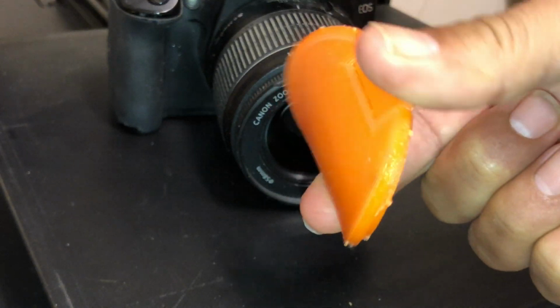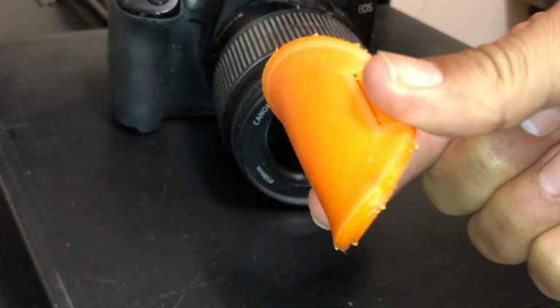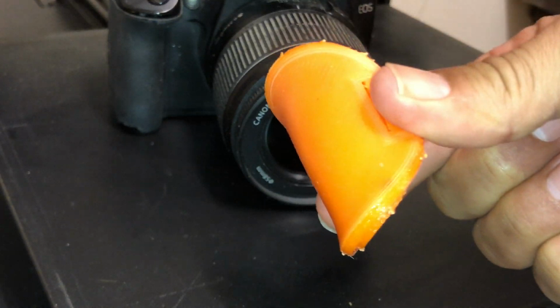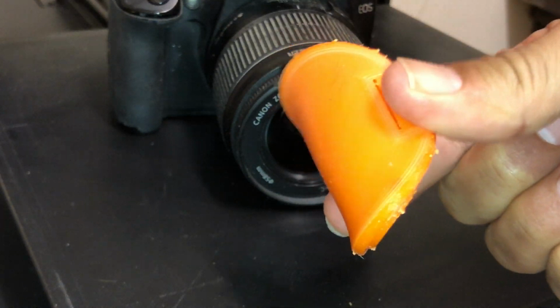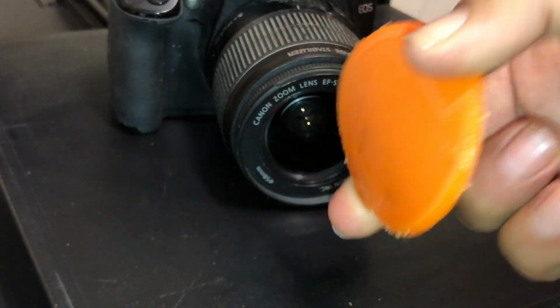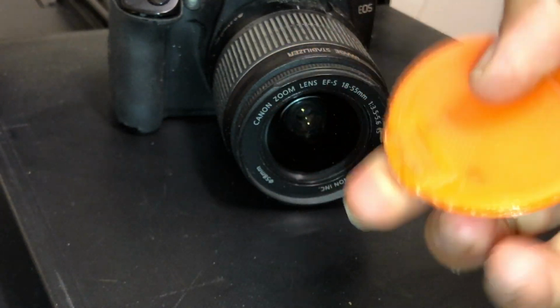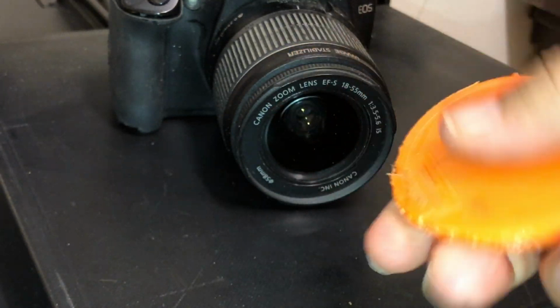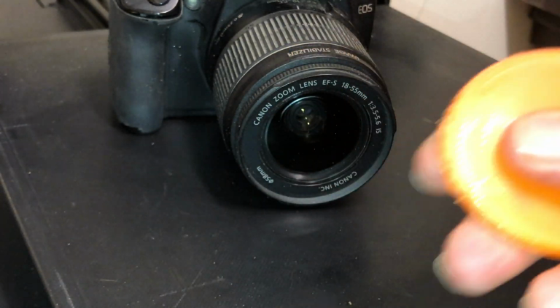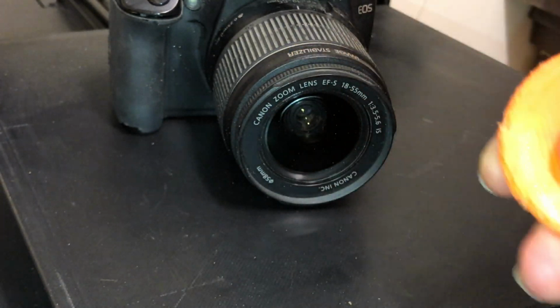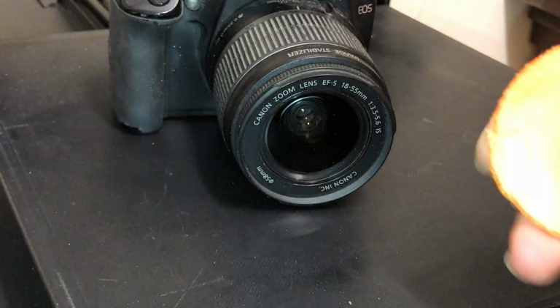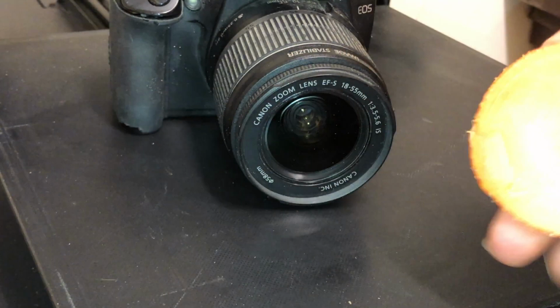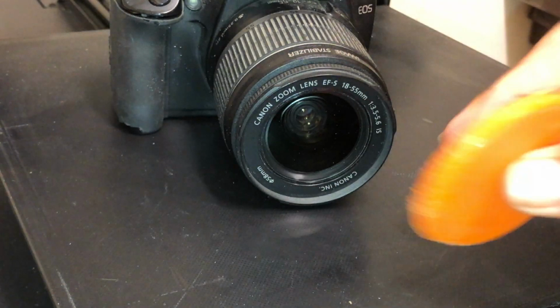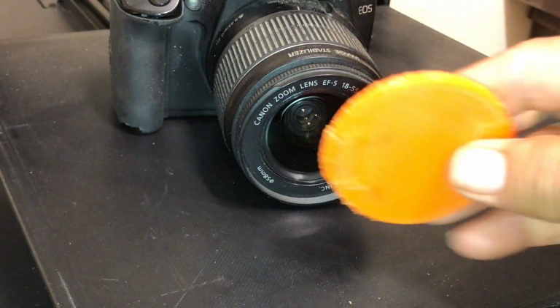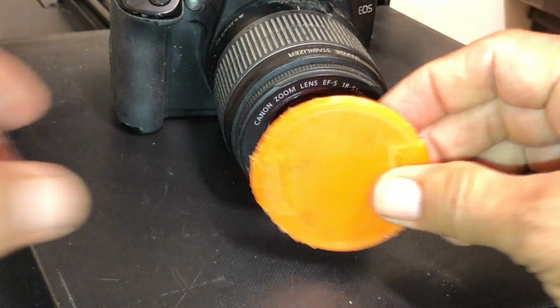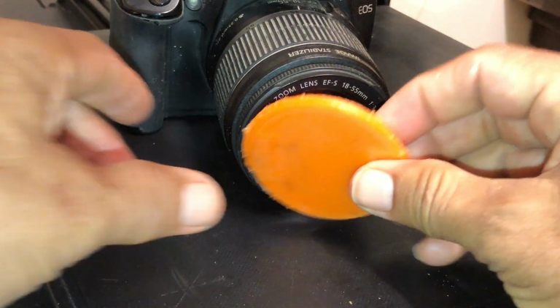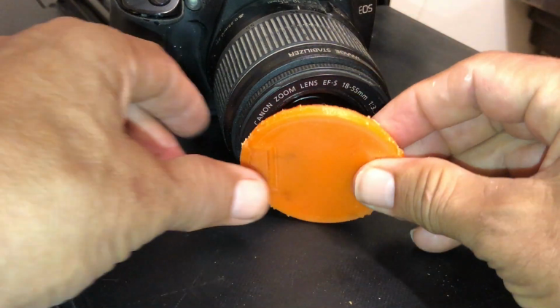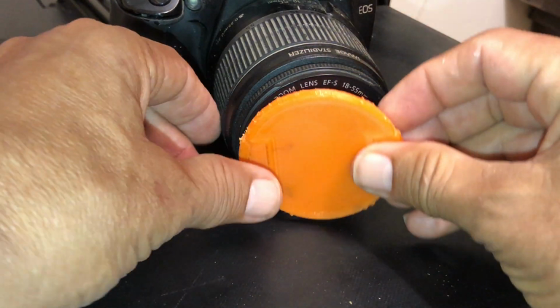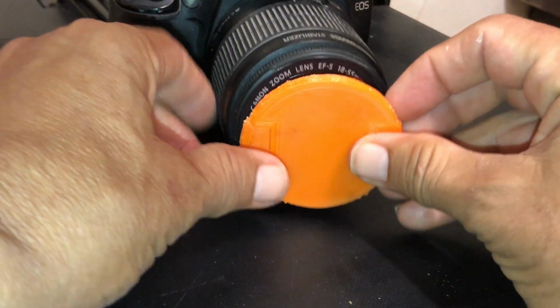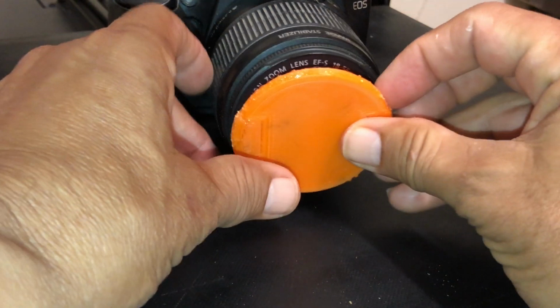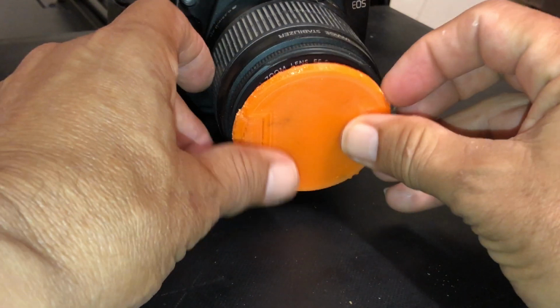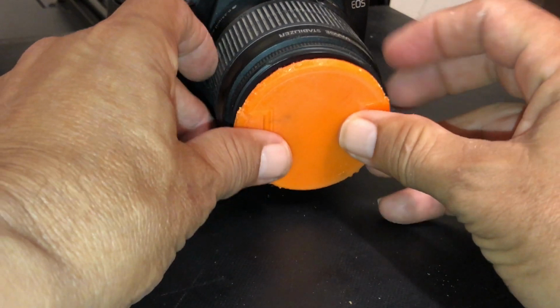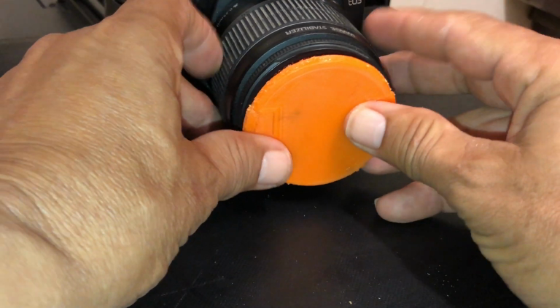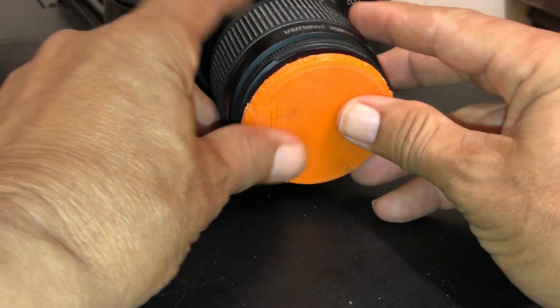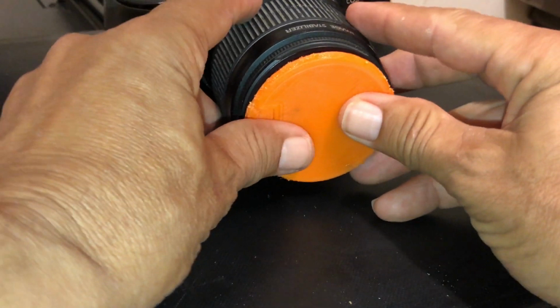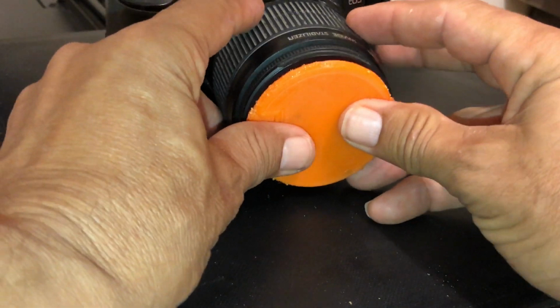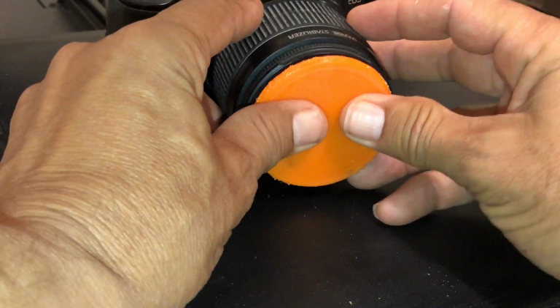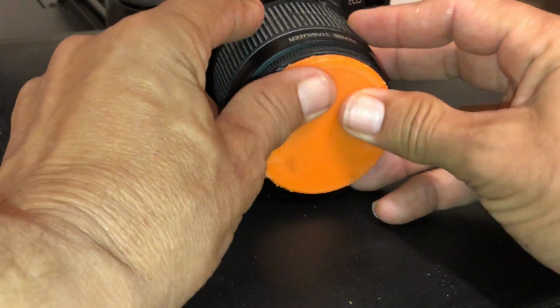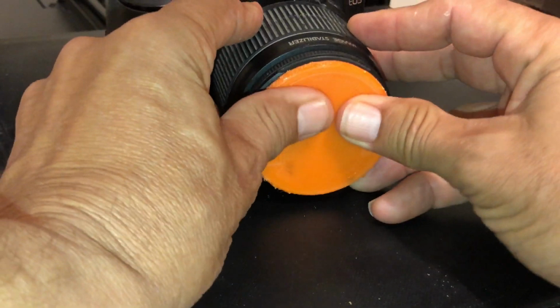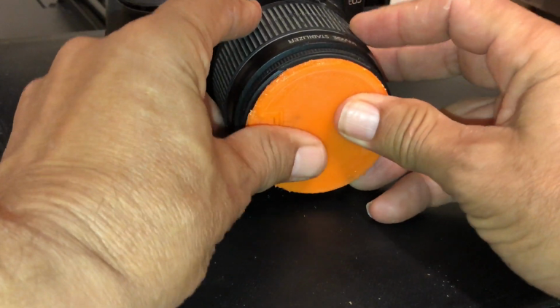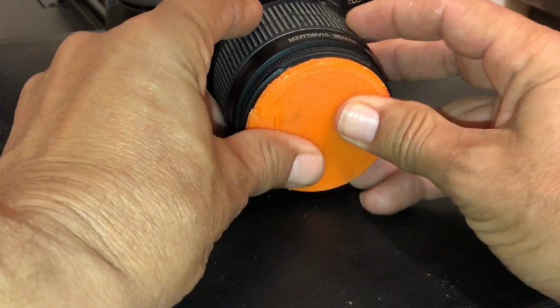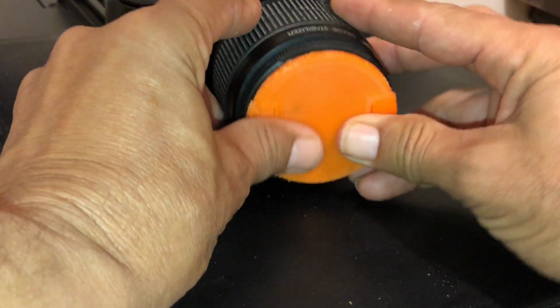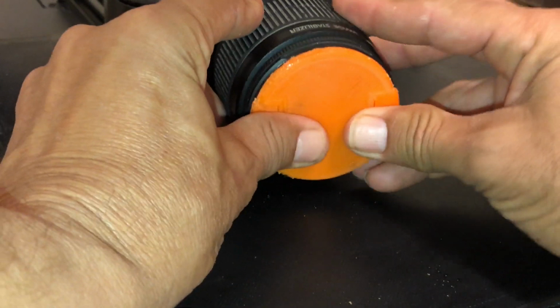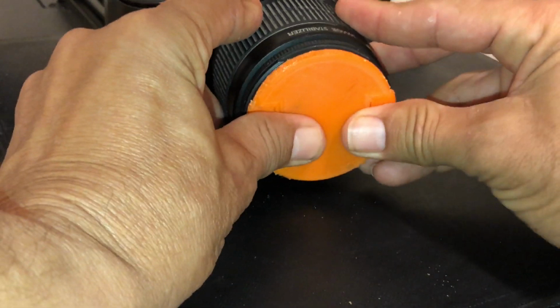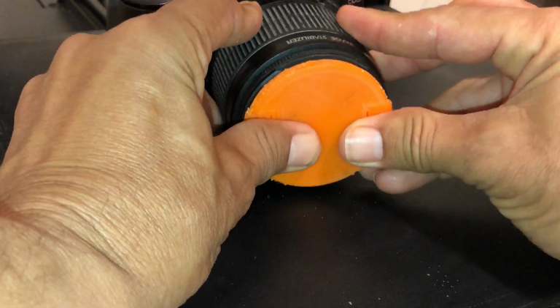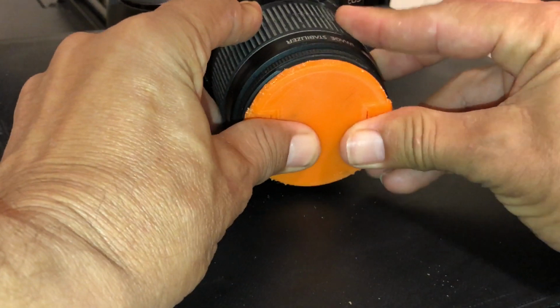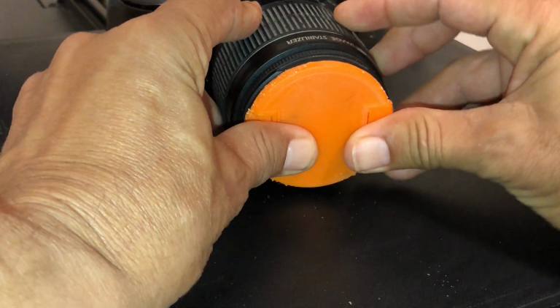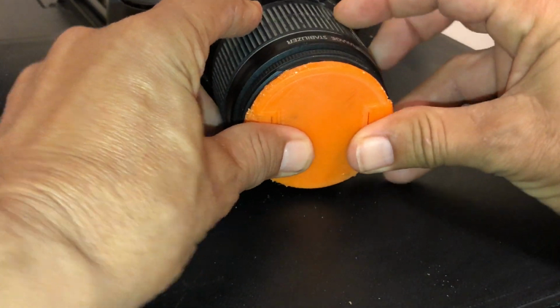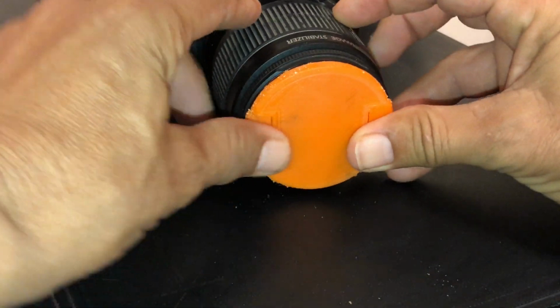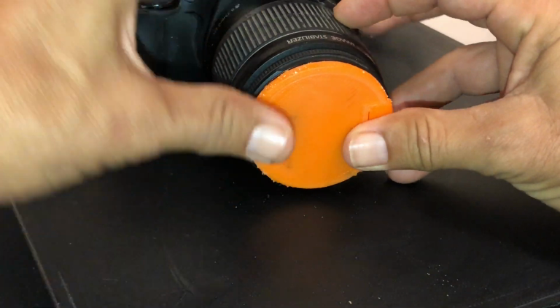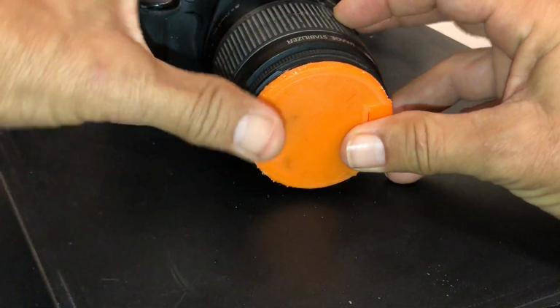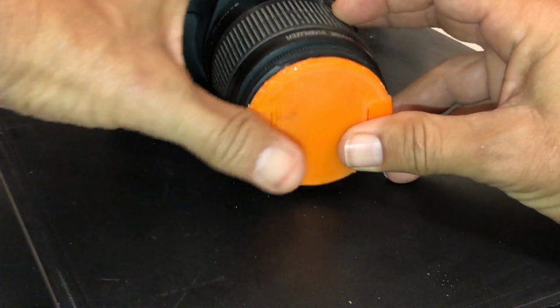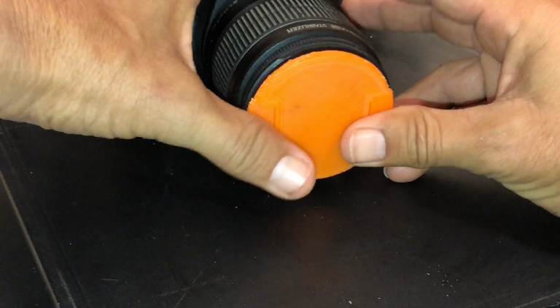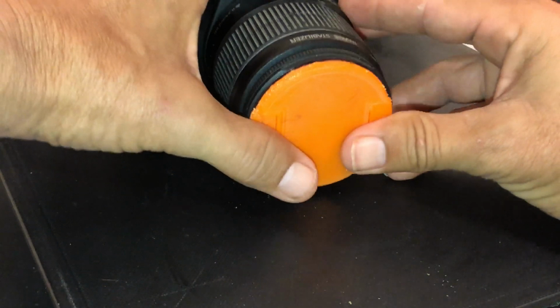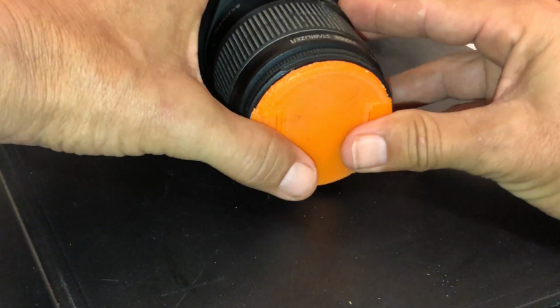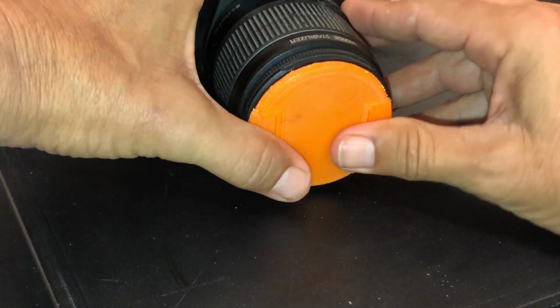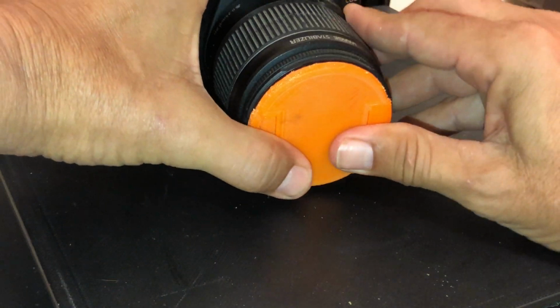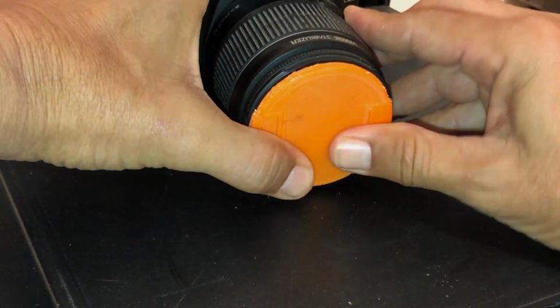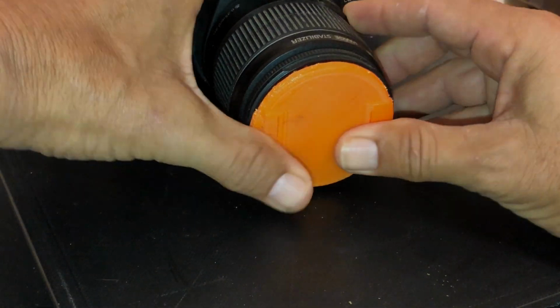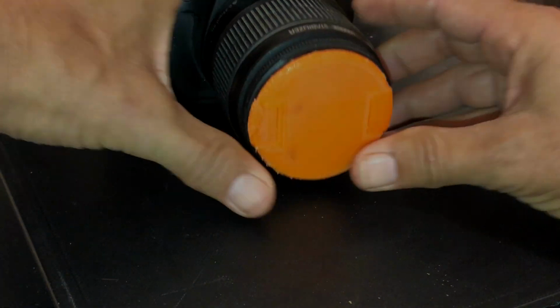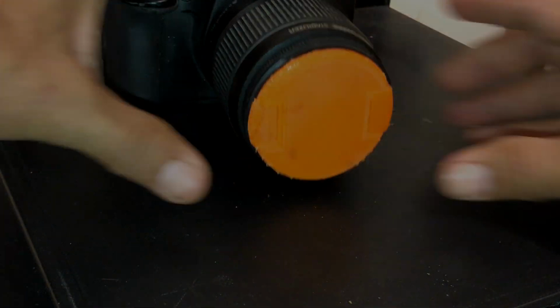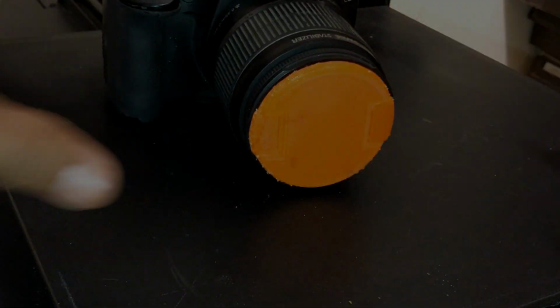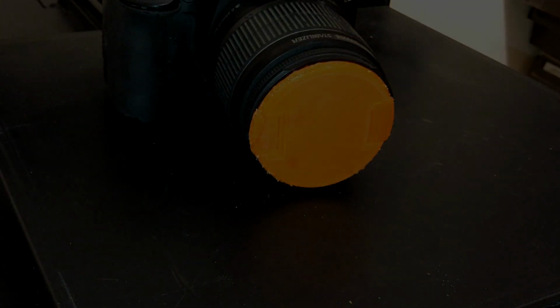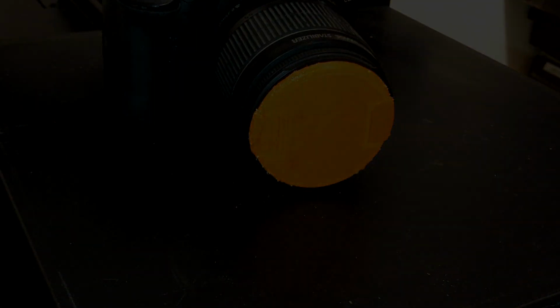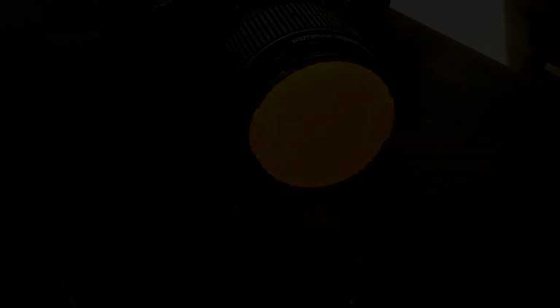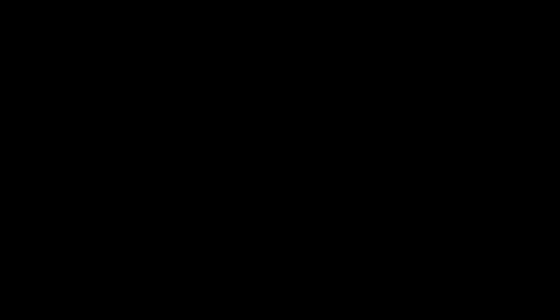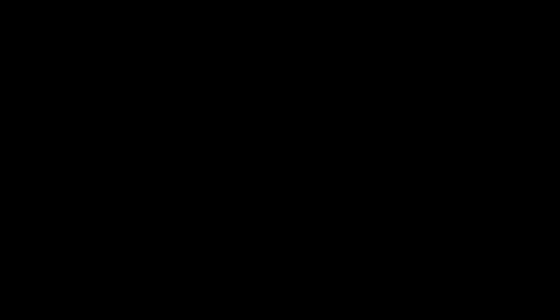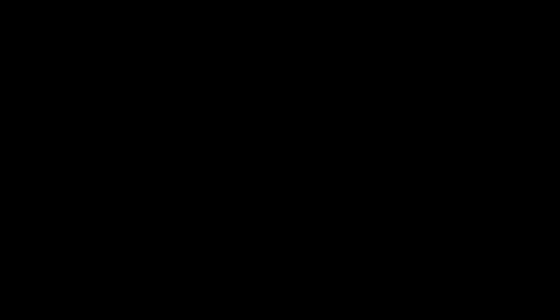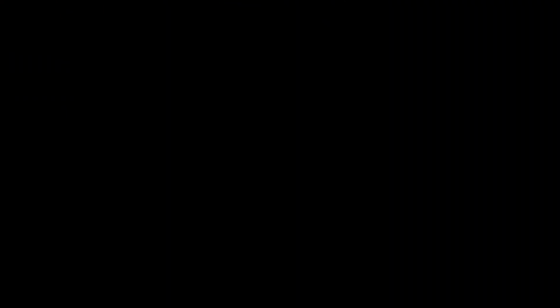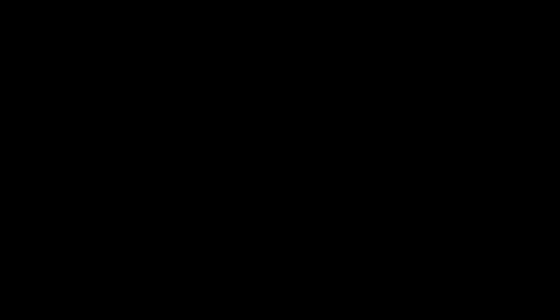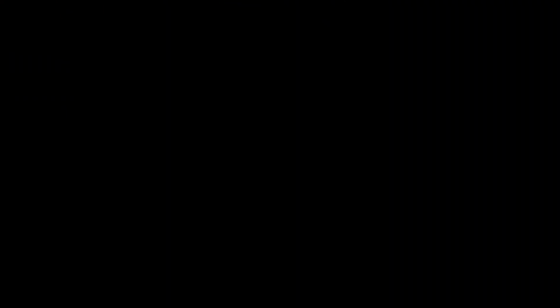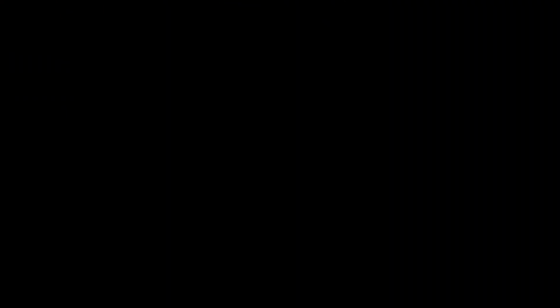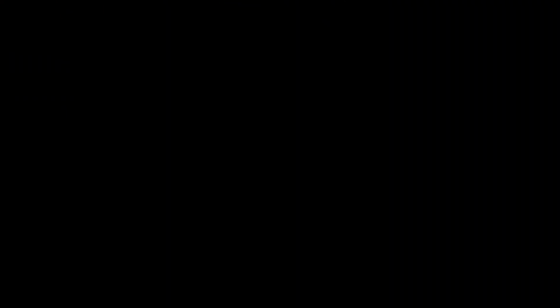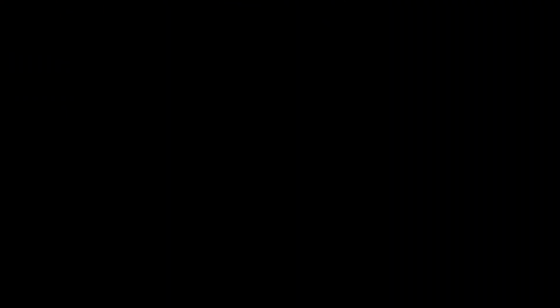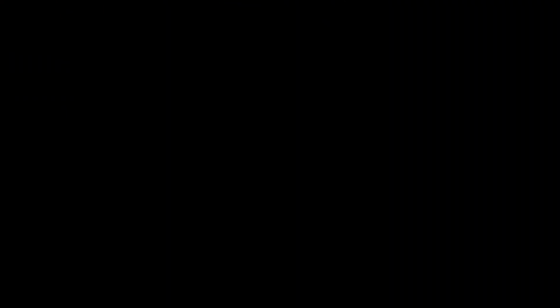But till now, two months later, I still don't need to level the print bed.